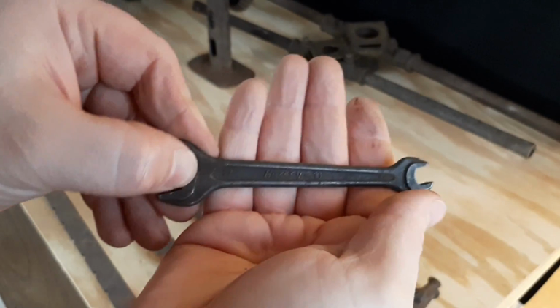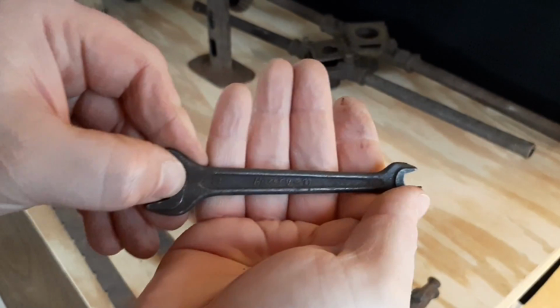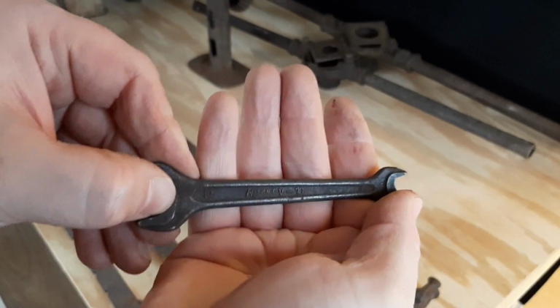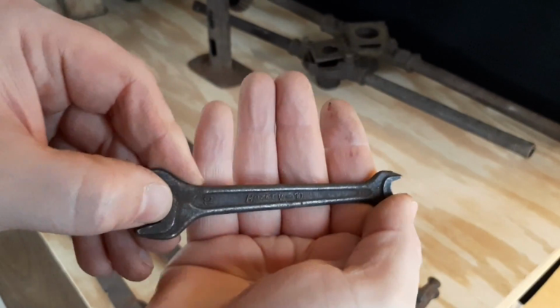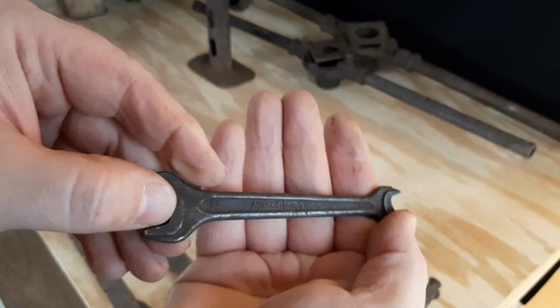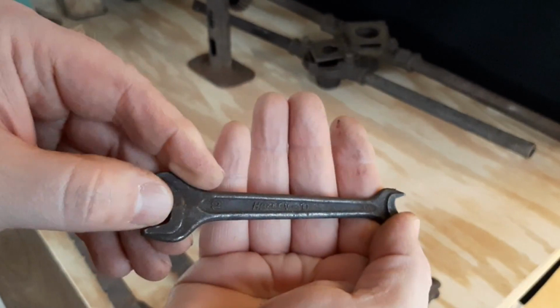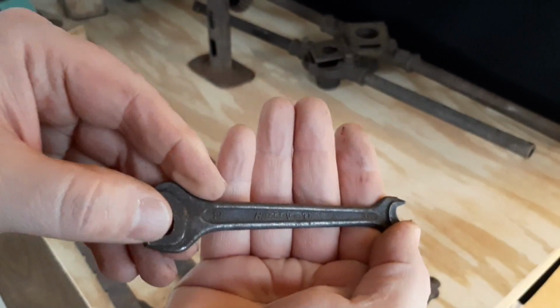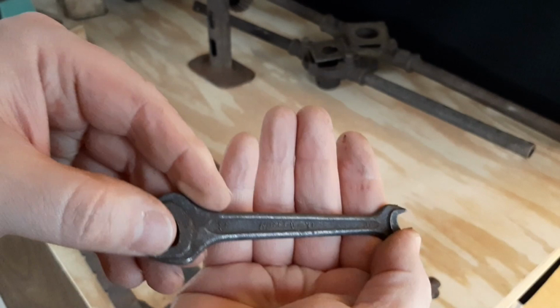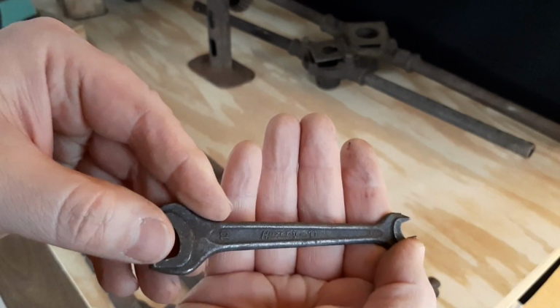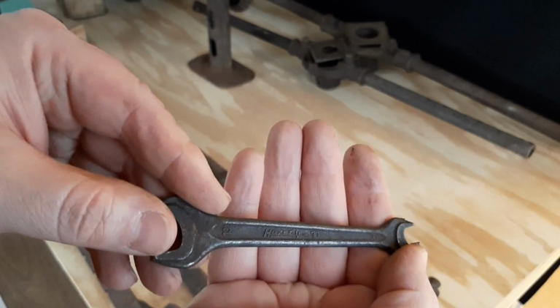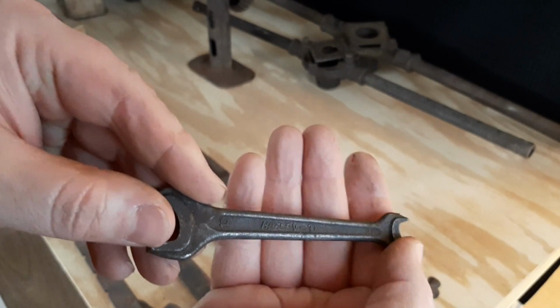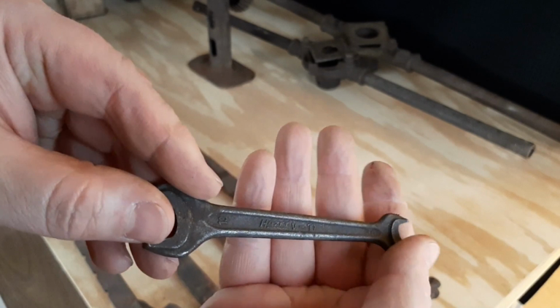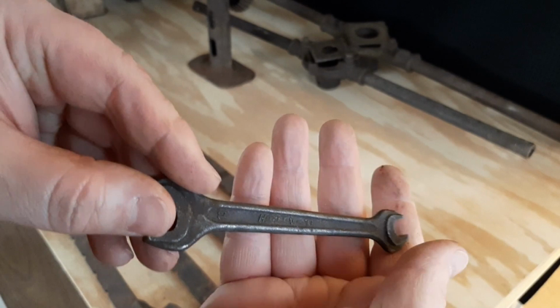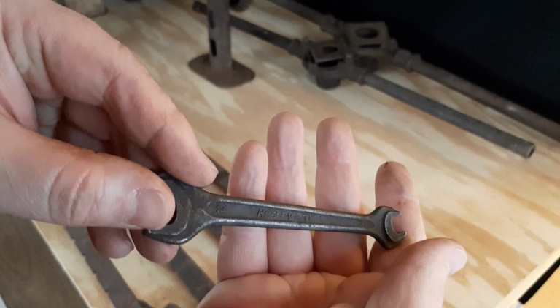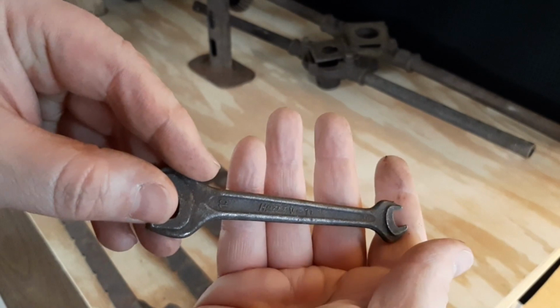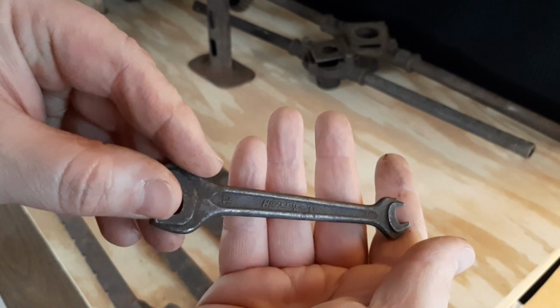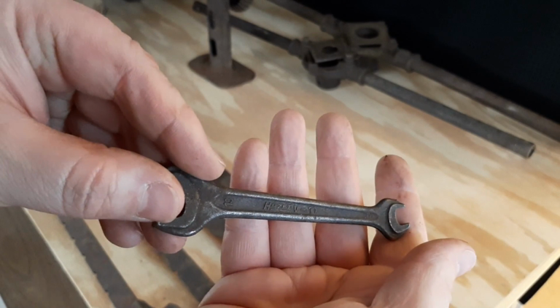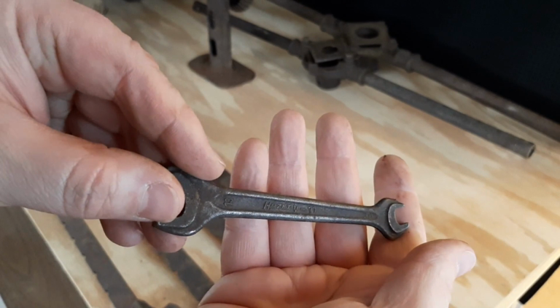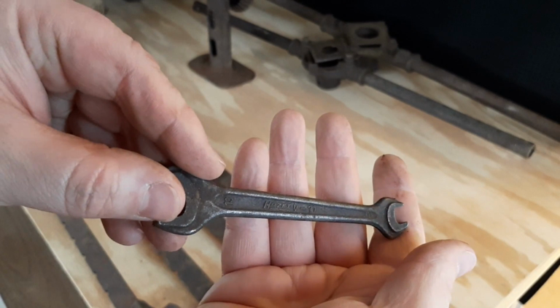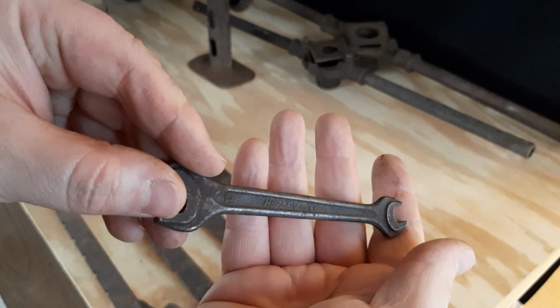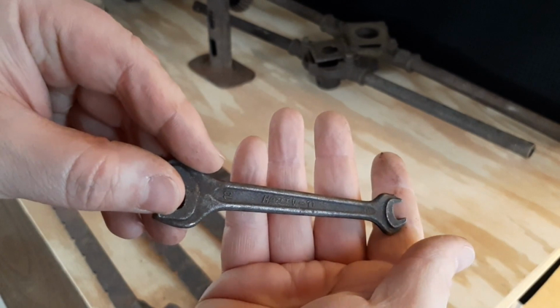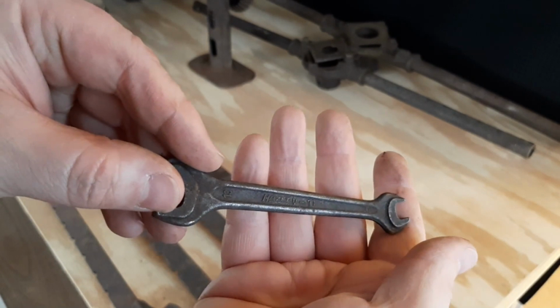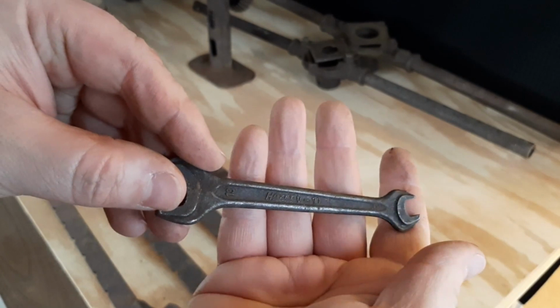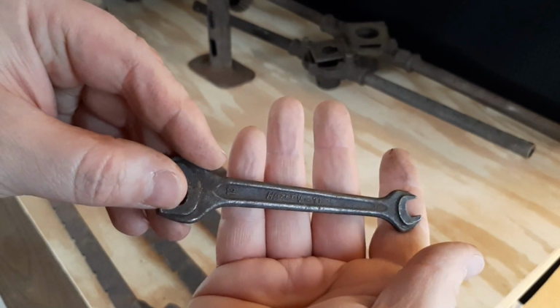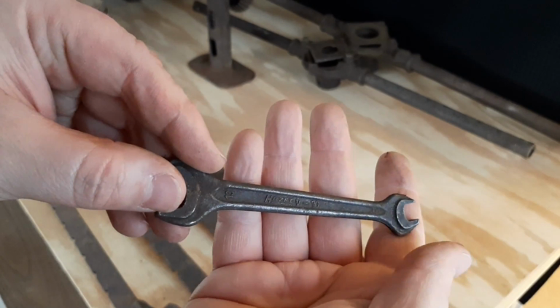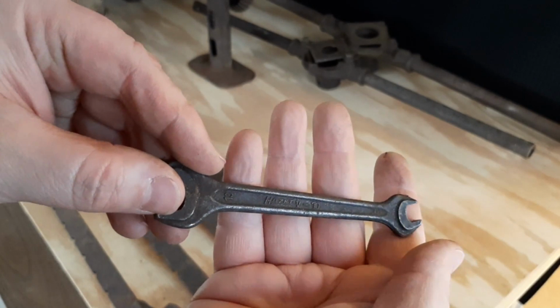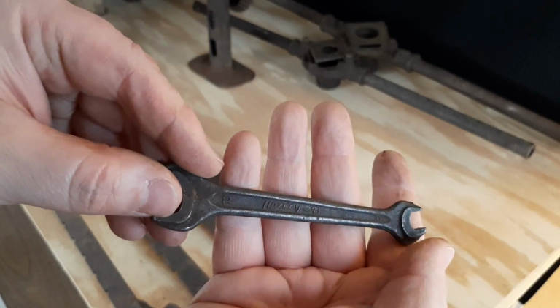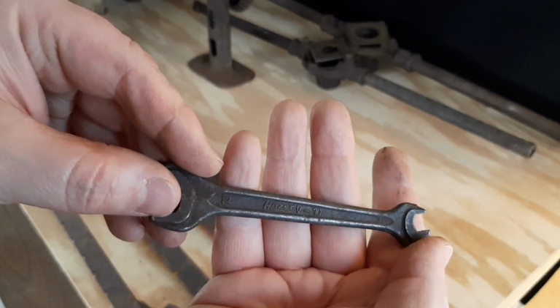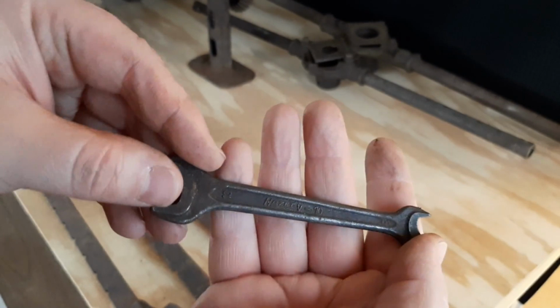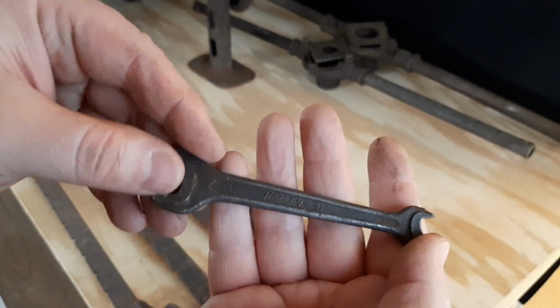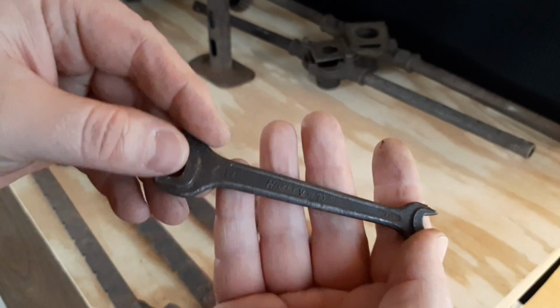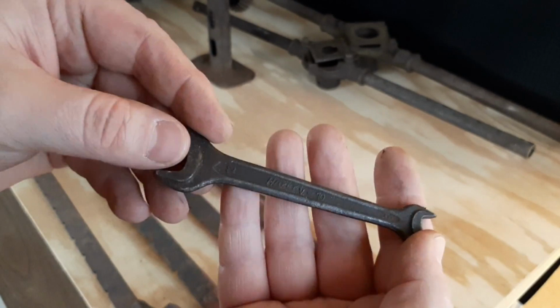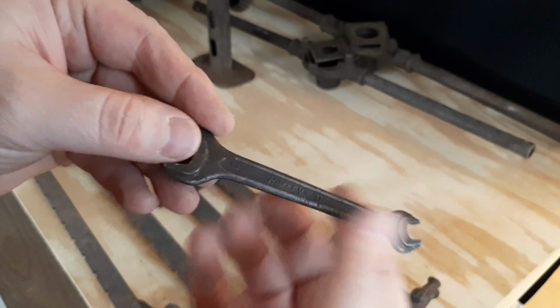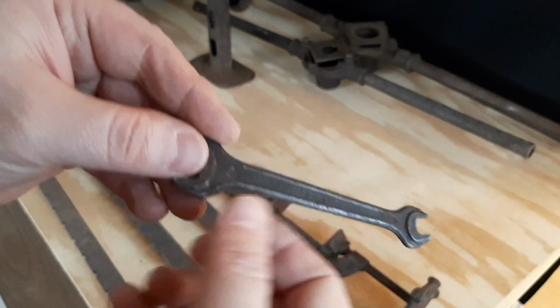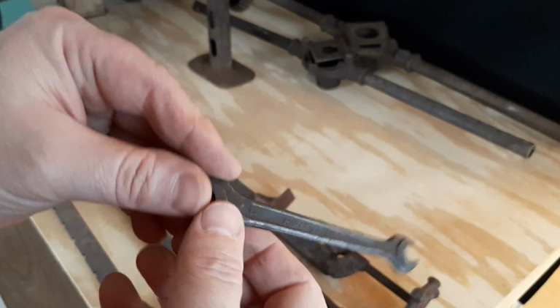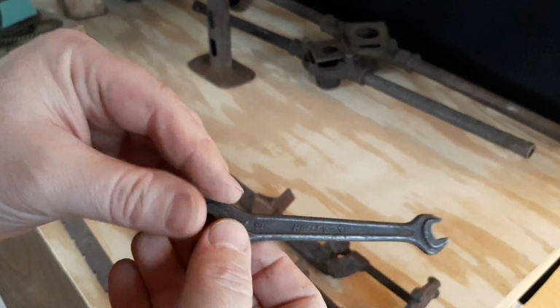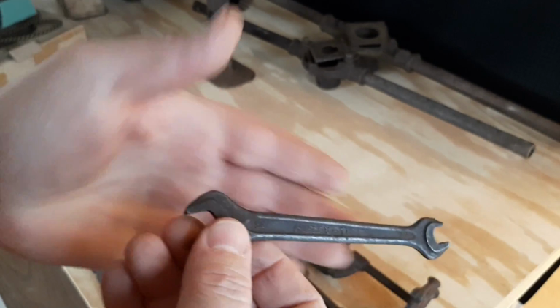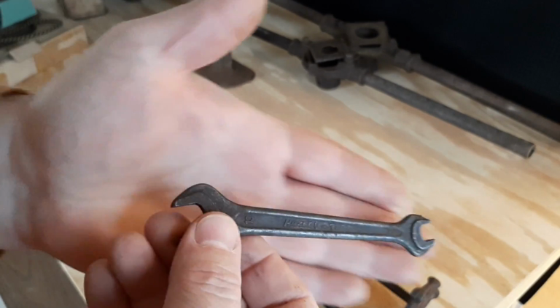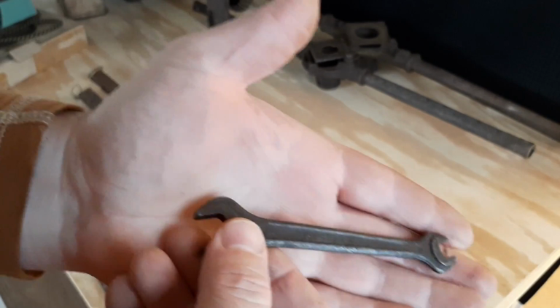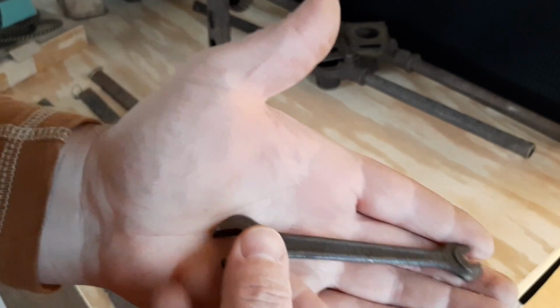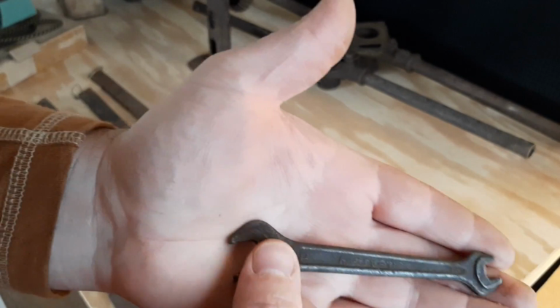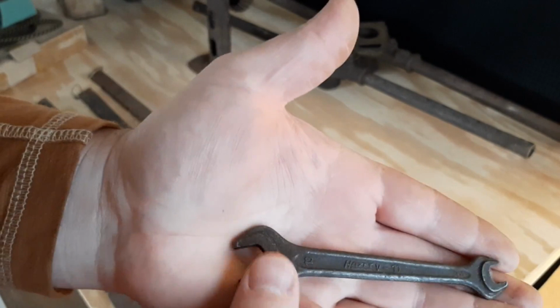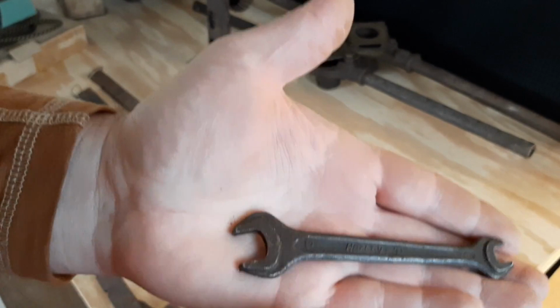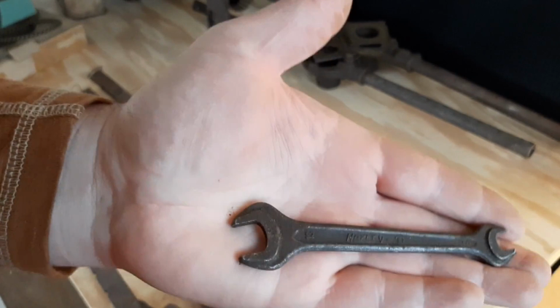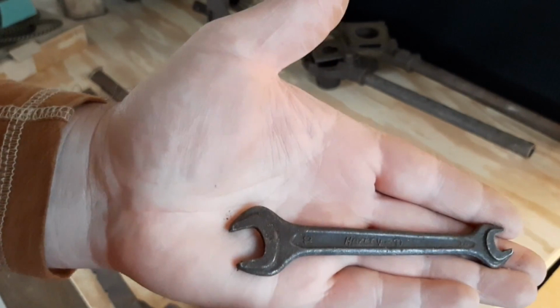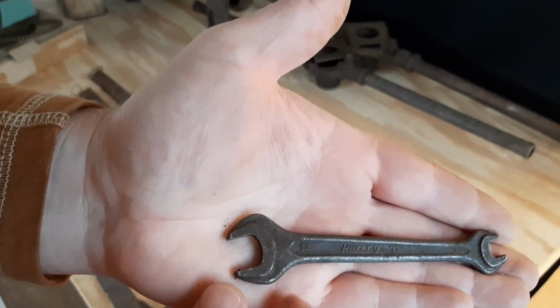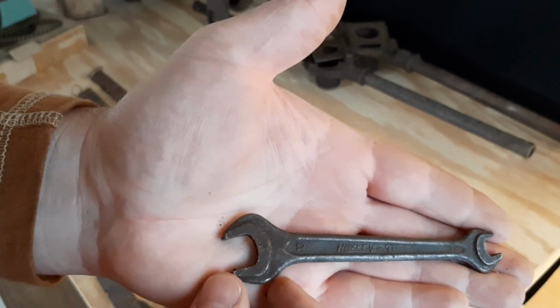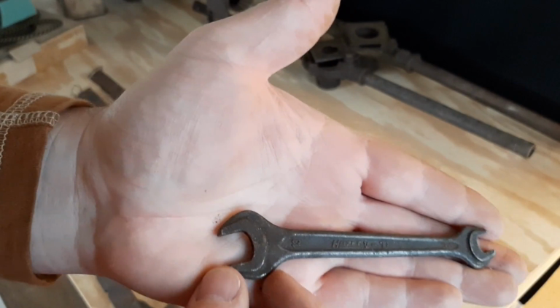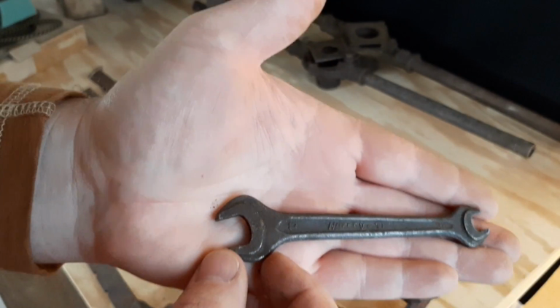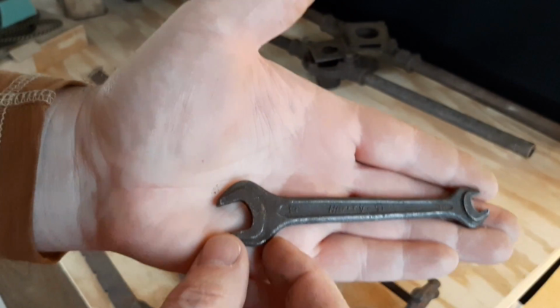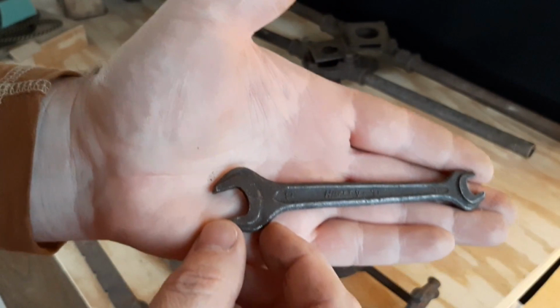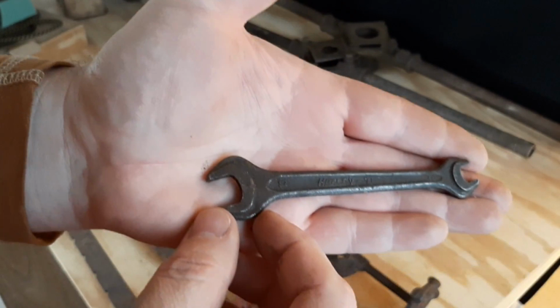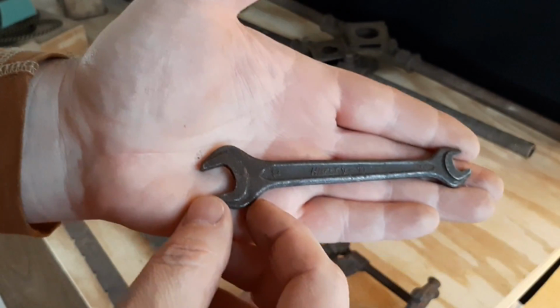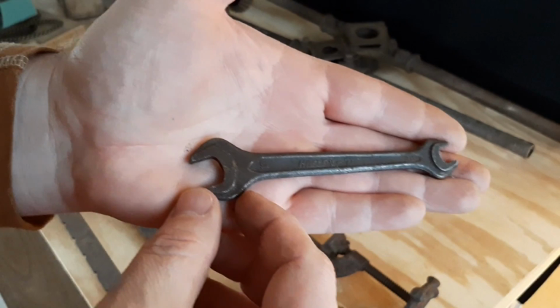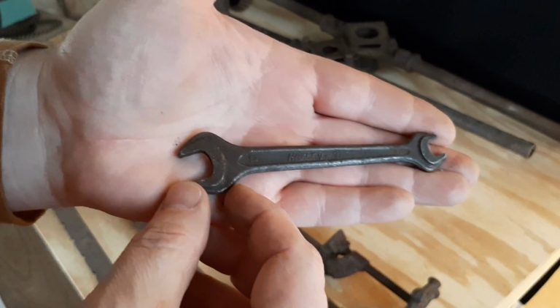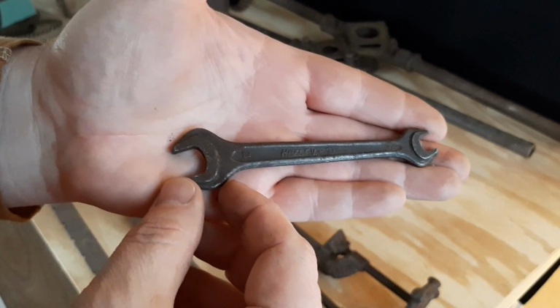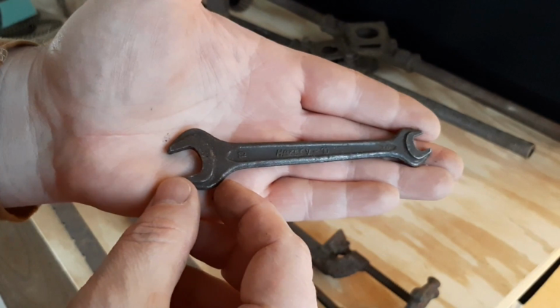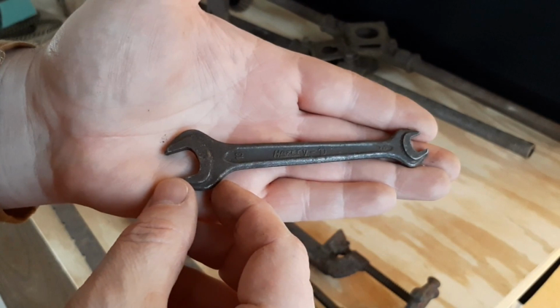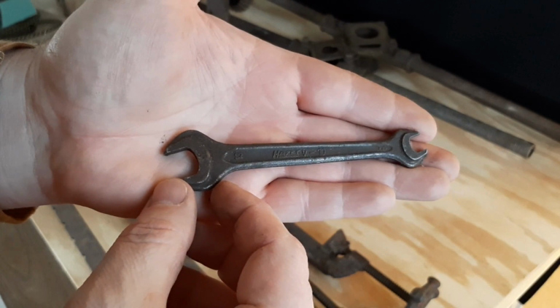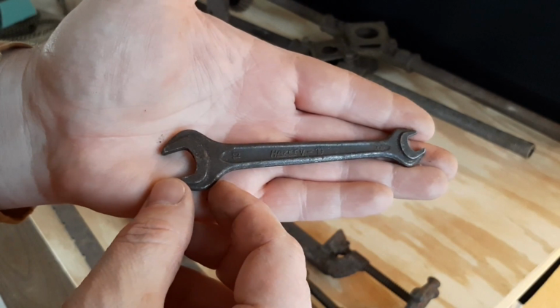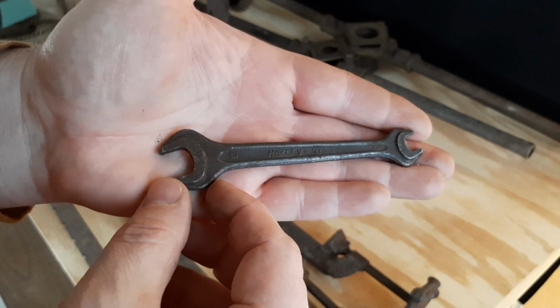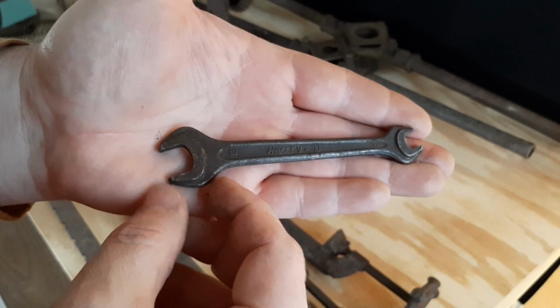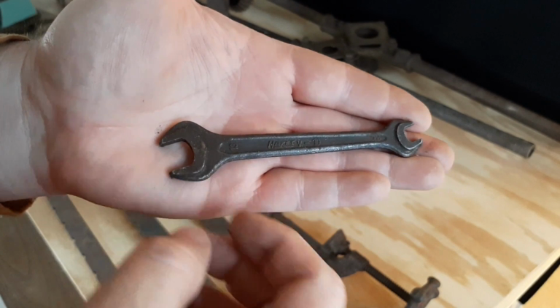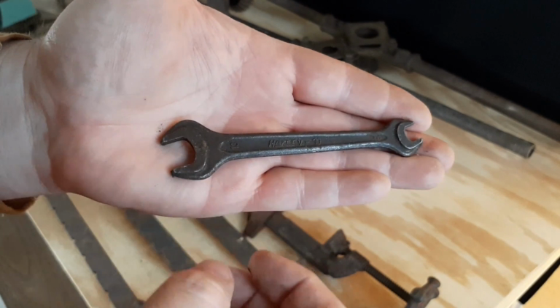I picked up this little German wrench. I don't know the proper way to pronounce it — is it 'Hazet' or 'Hayzet'? It's an 8 by 13 millimeter.